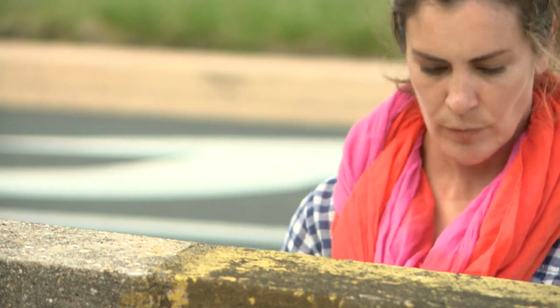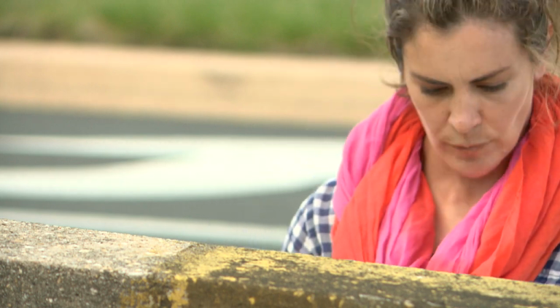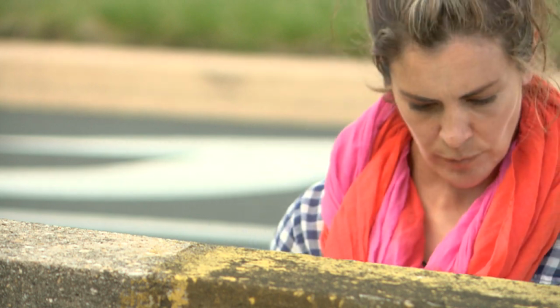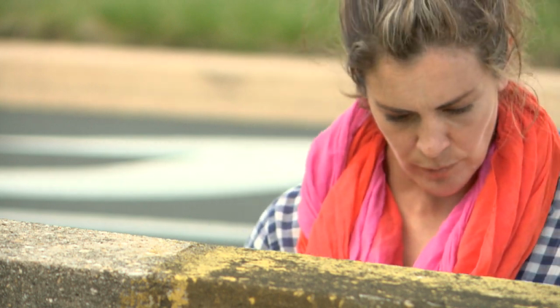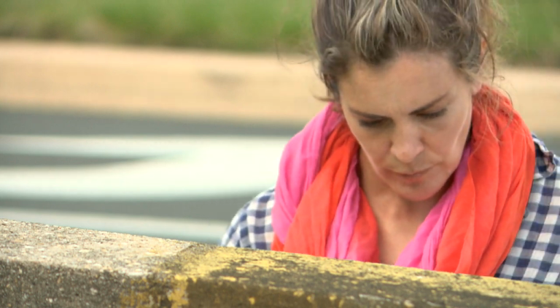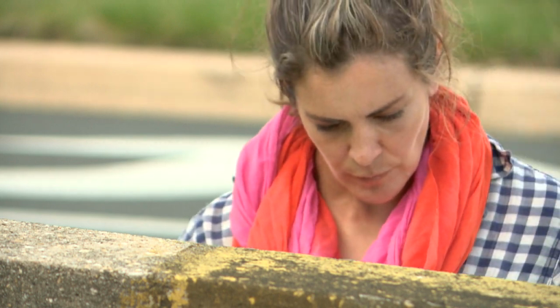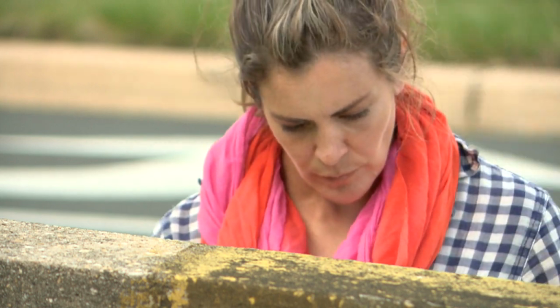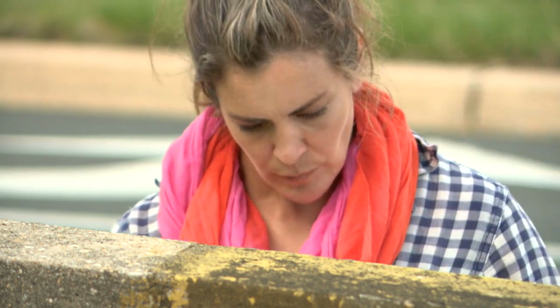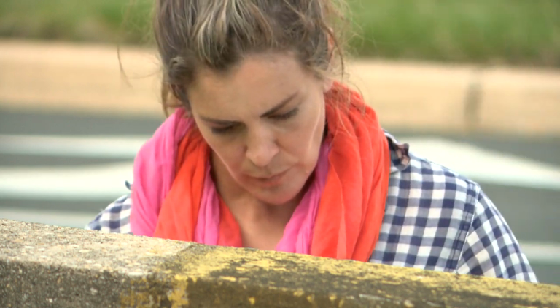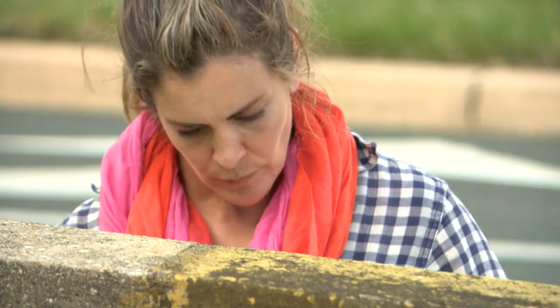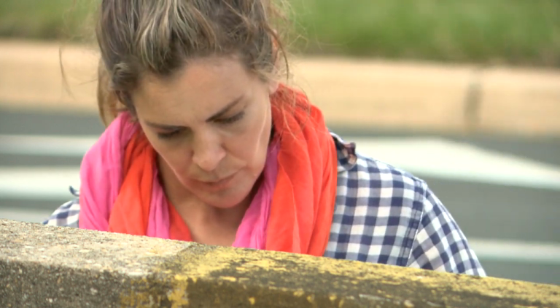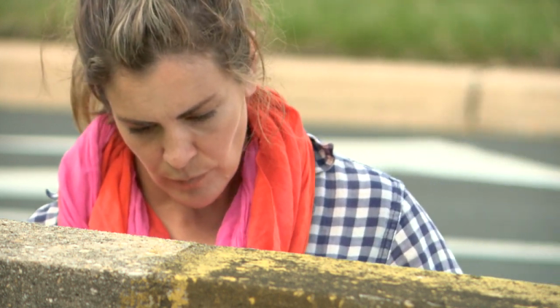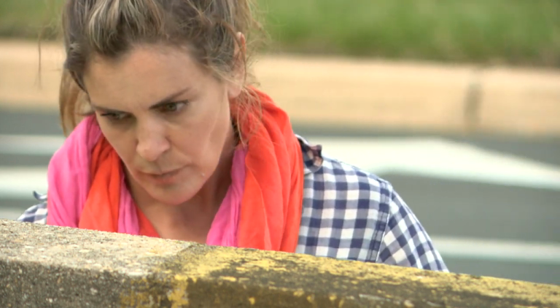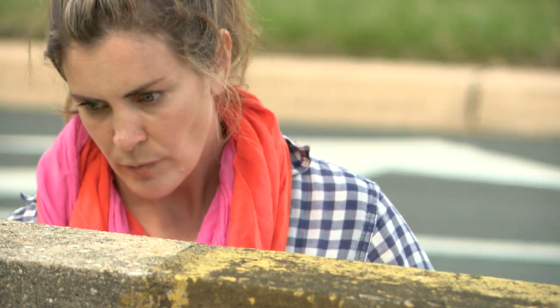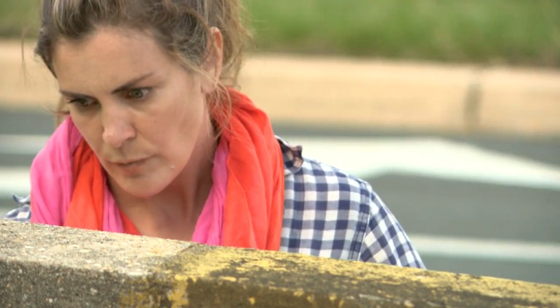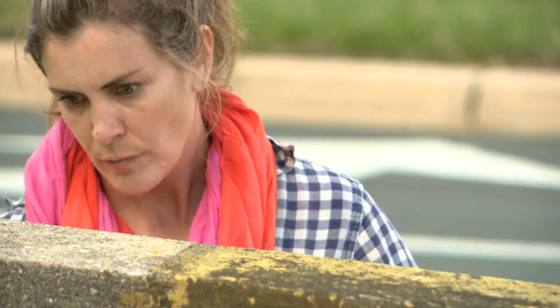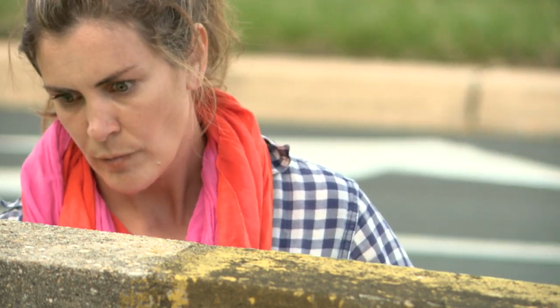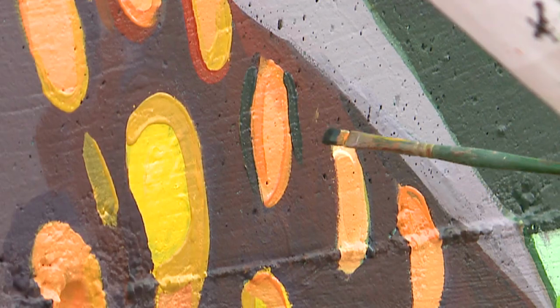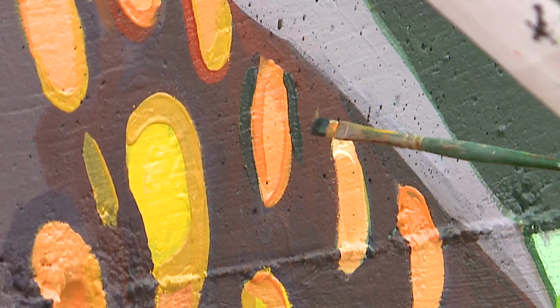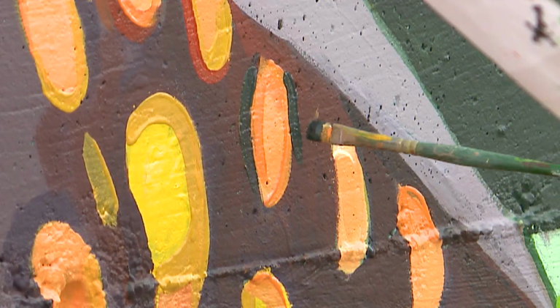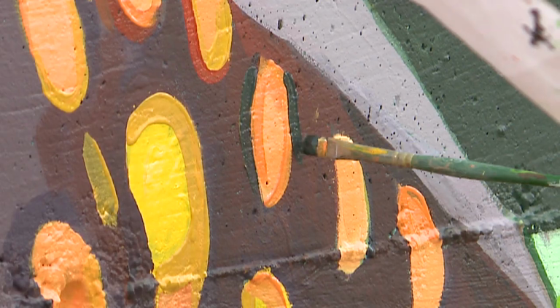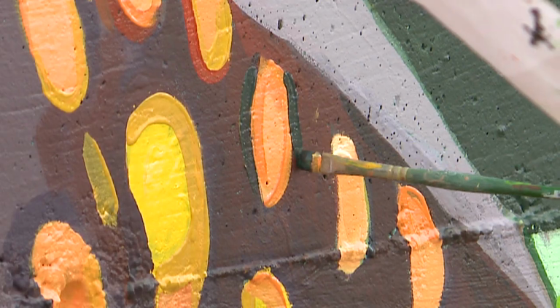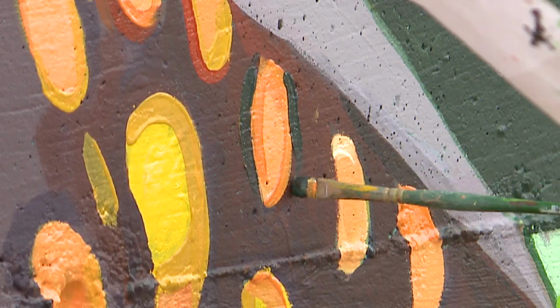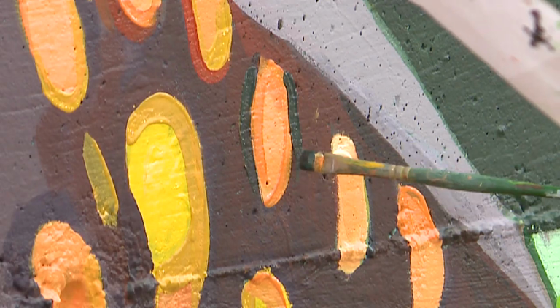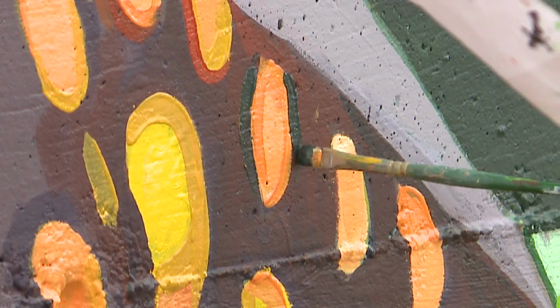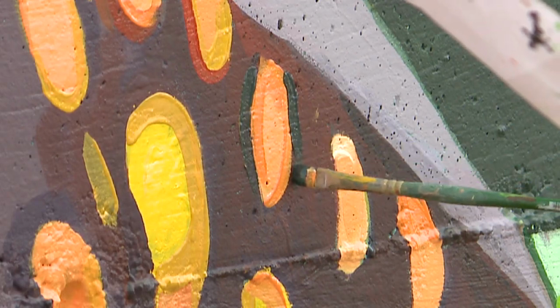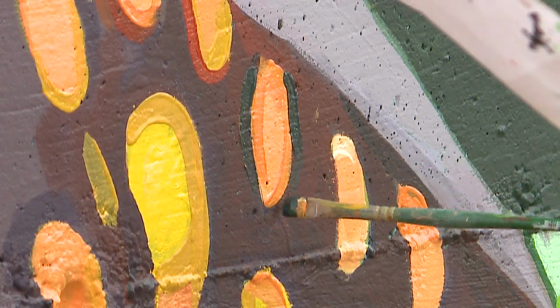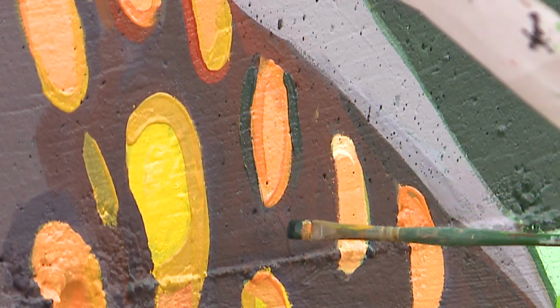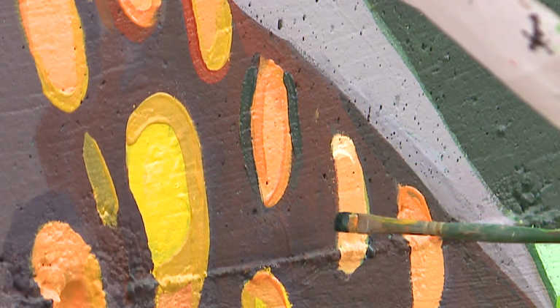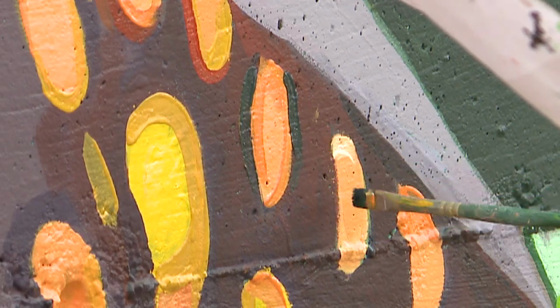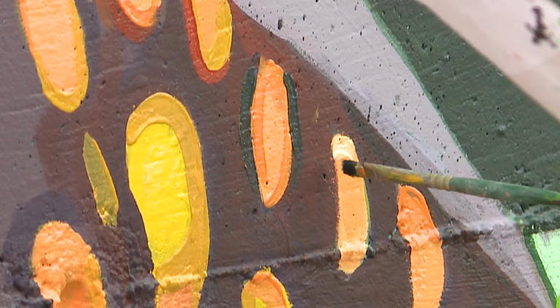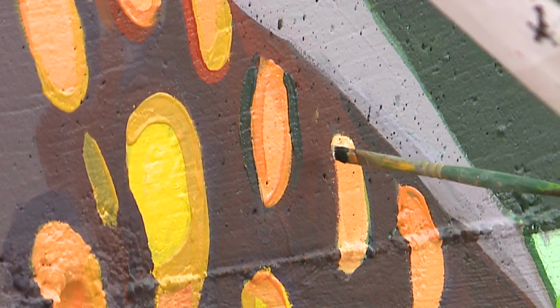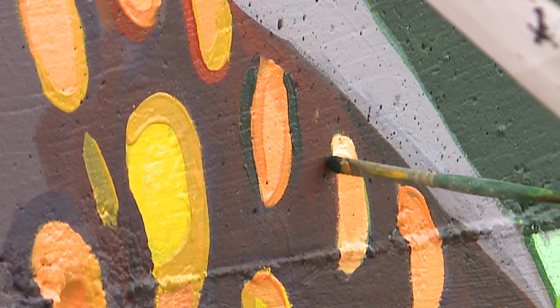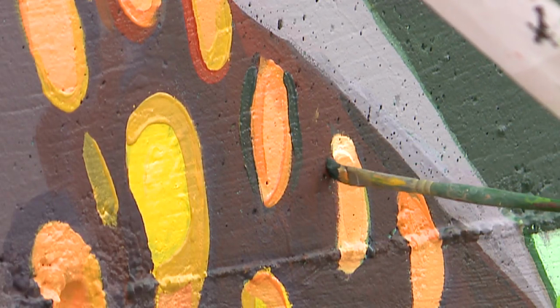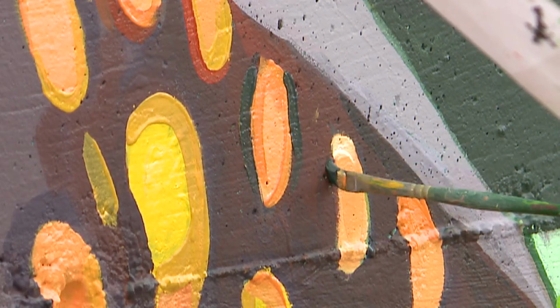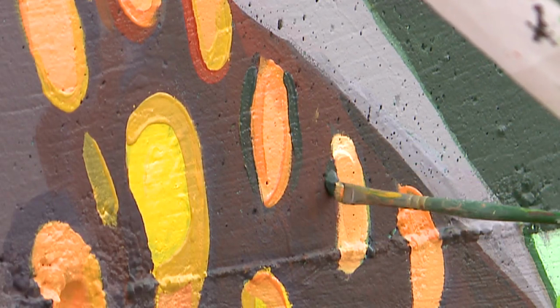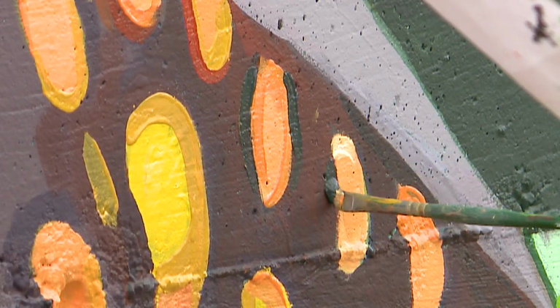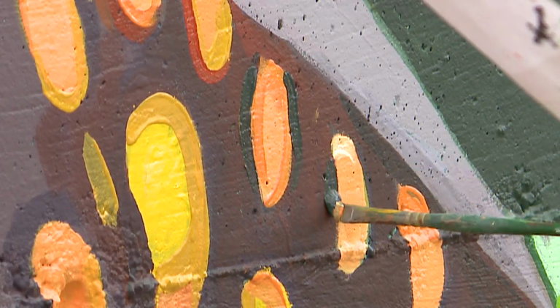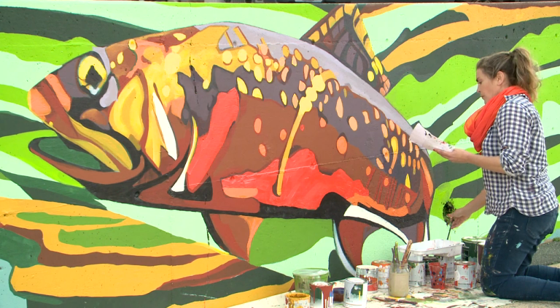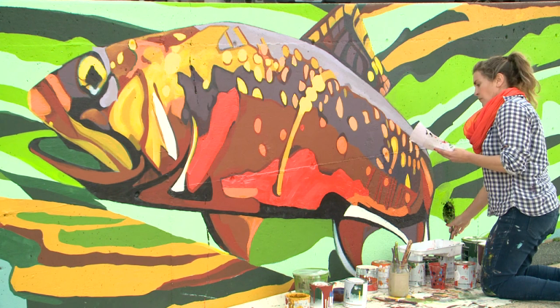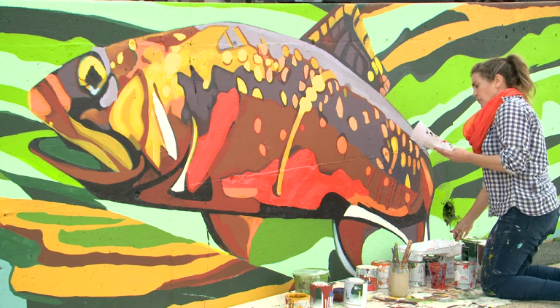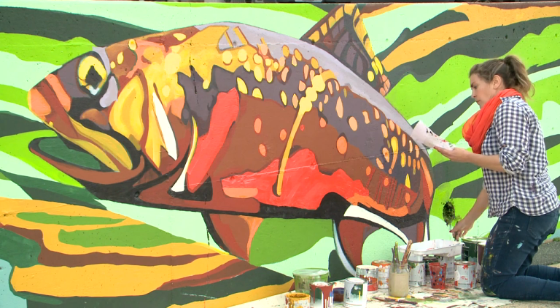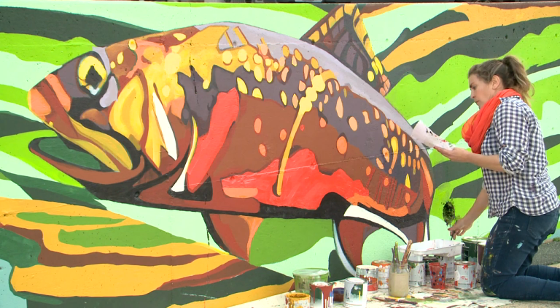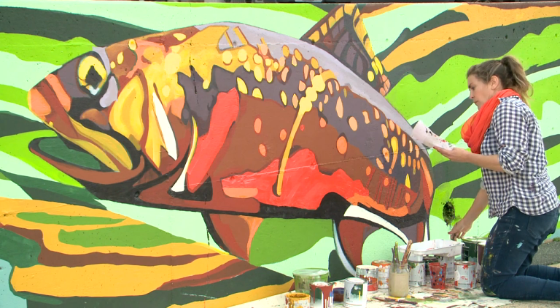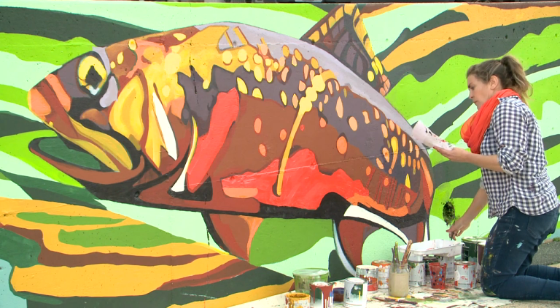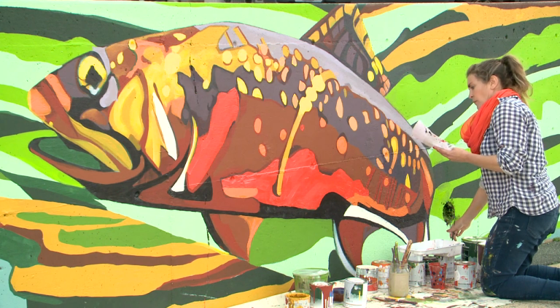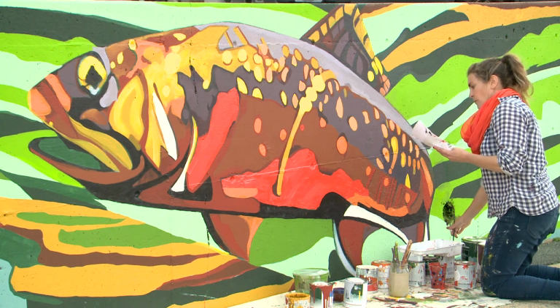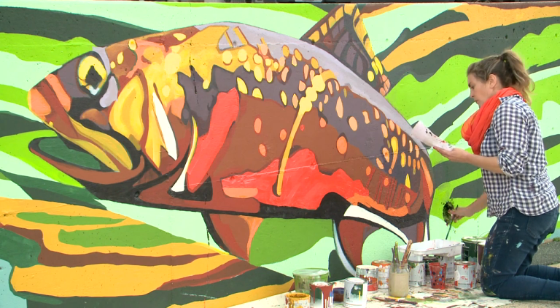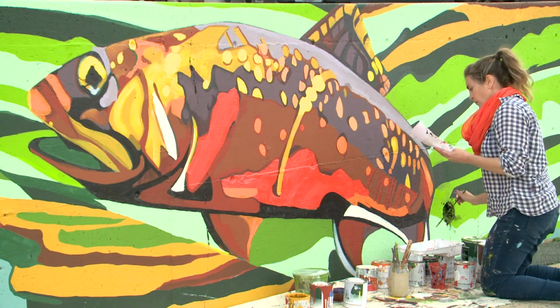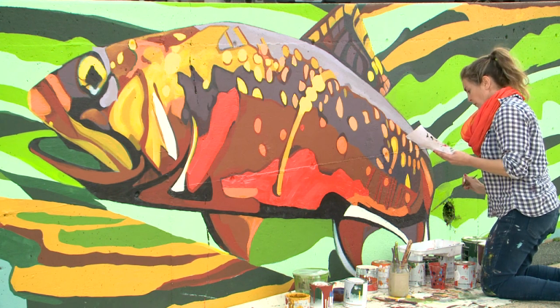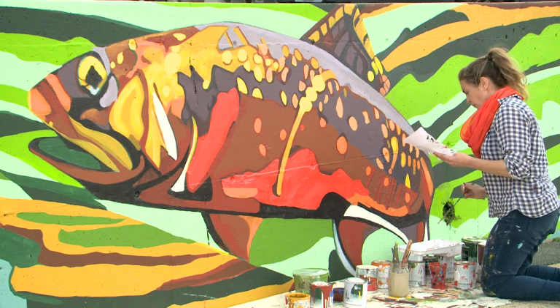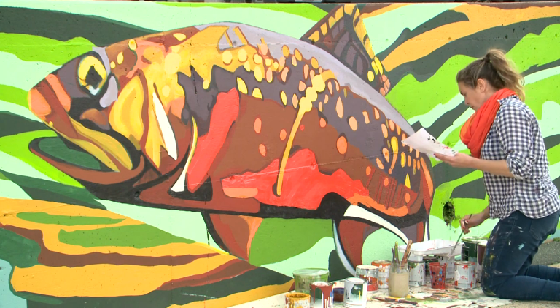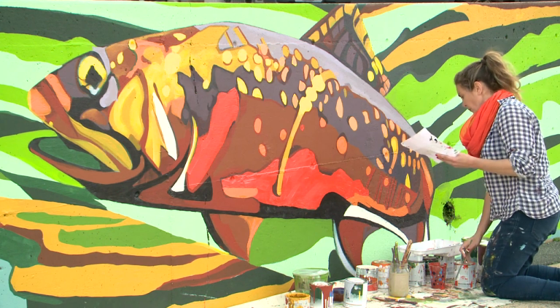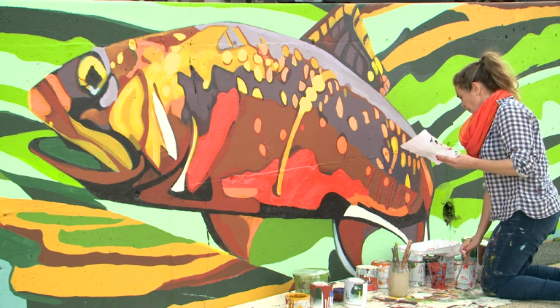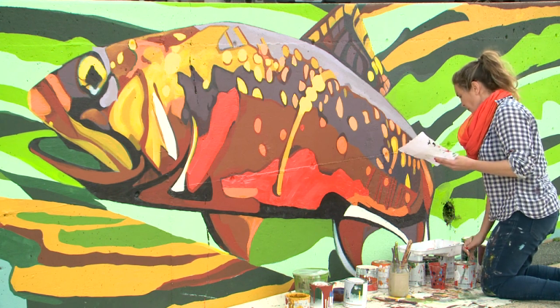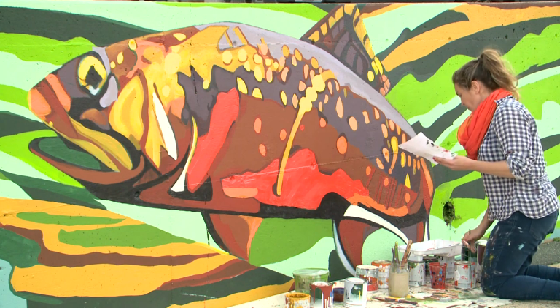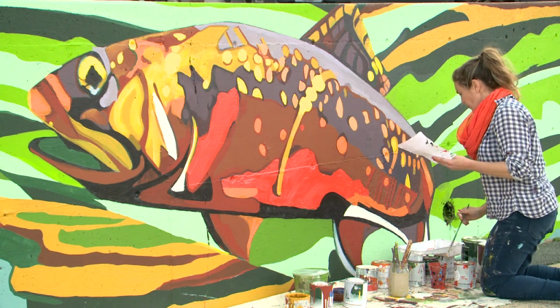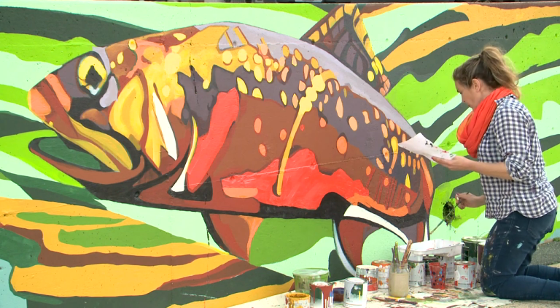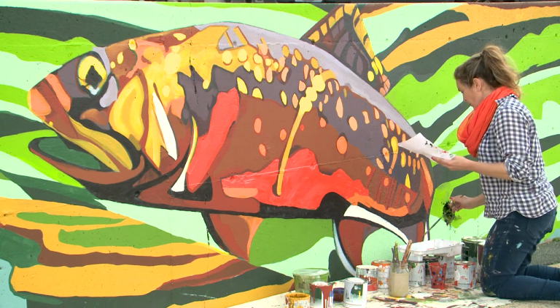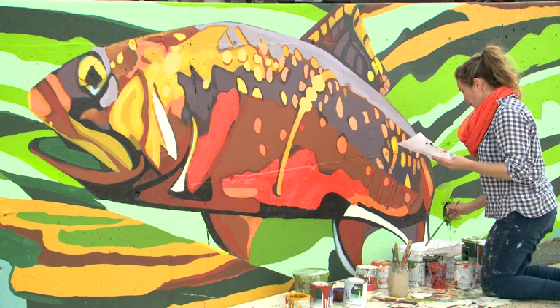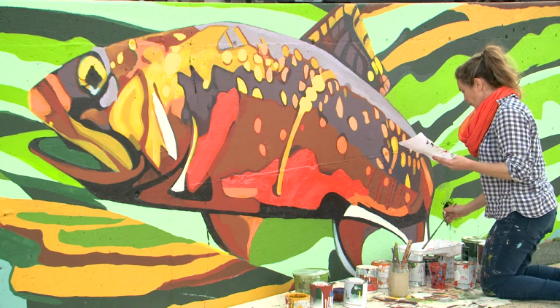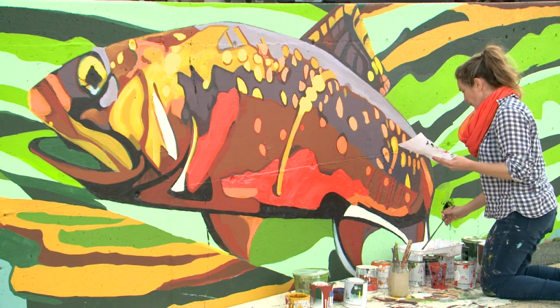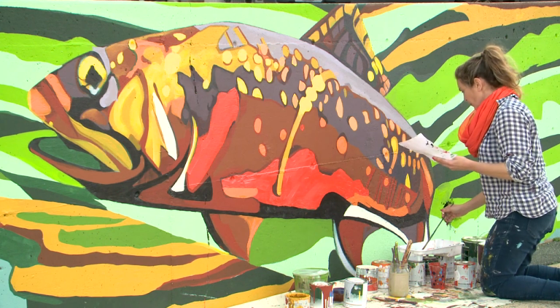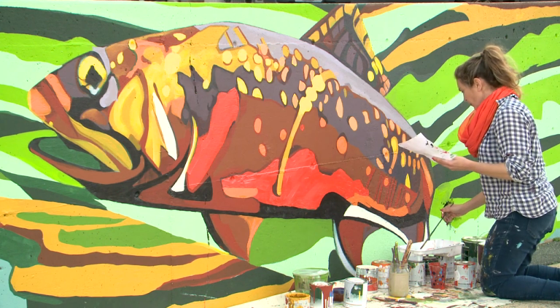My name is Nicole Bourget. I'm painting a mural of brook trout. This is a commissioned project by Promark Partners.